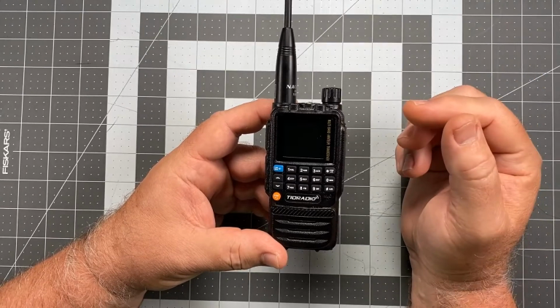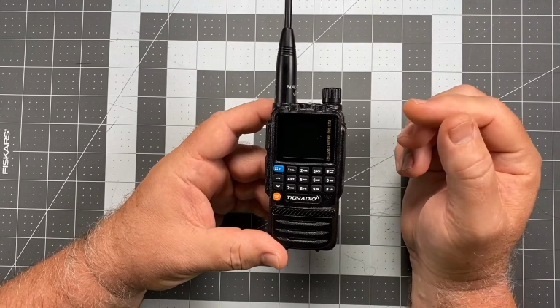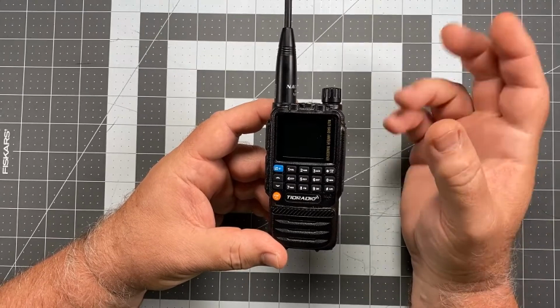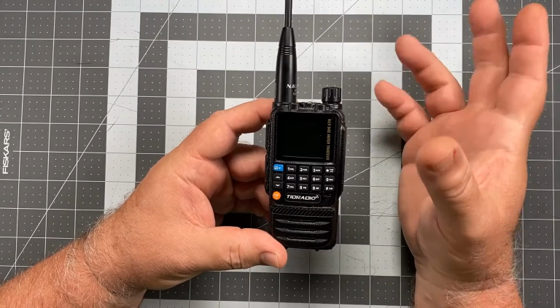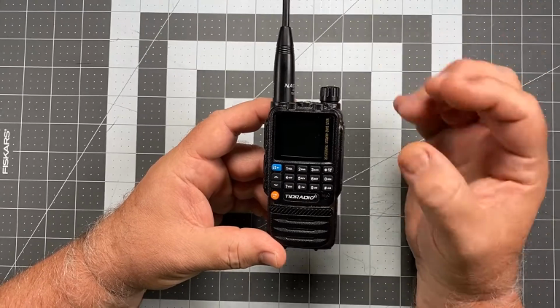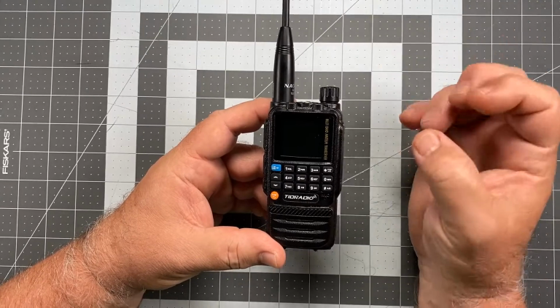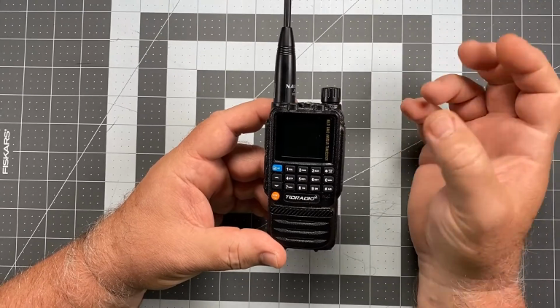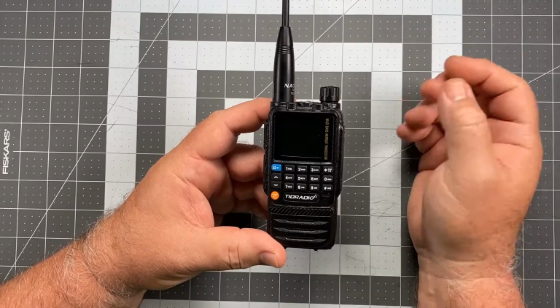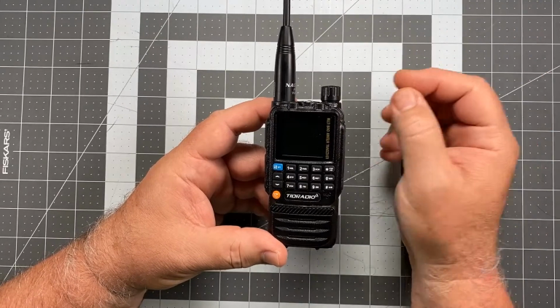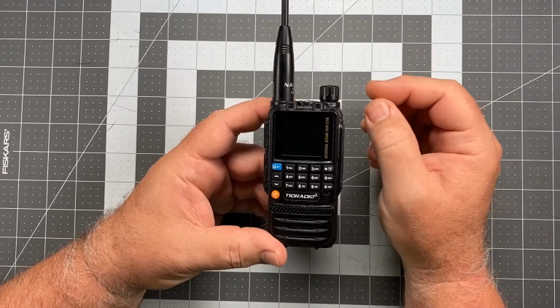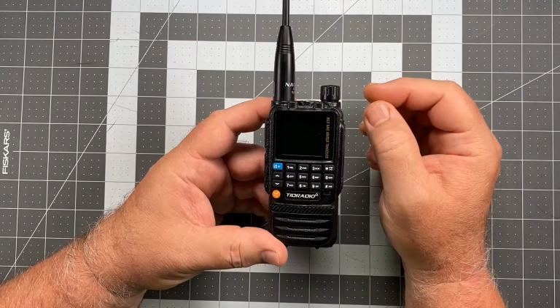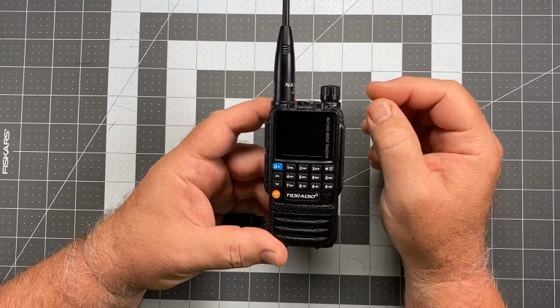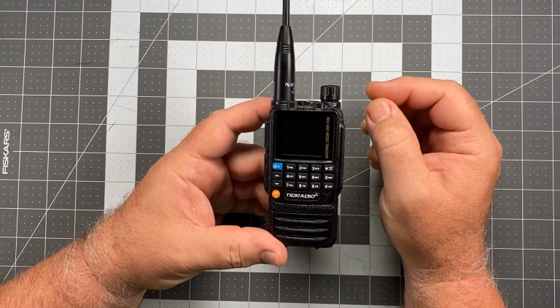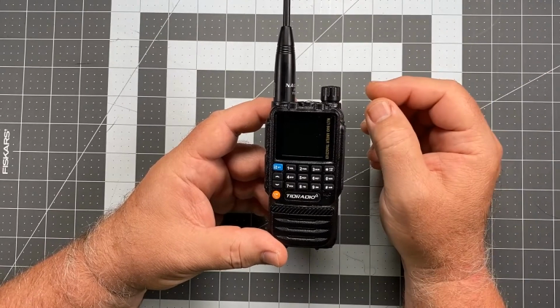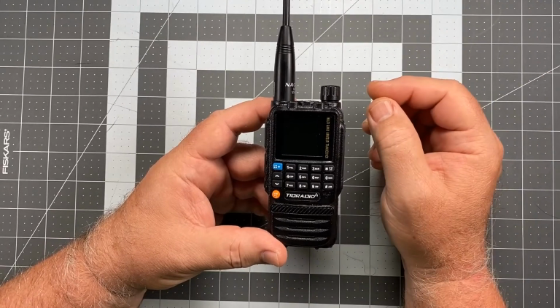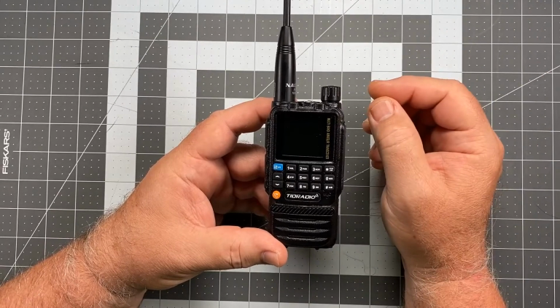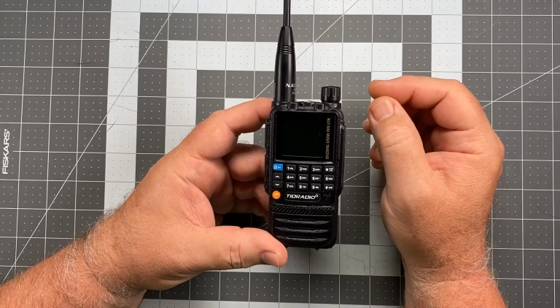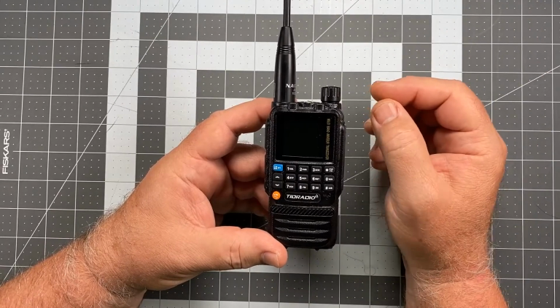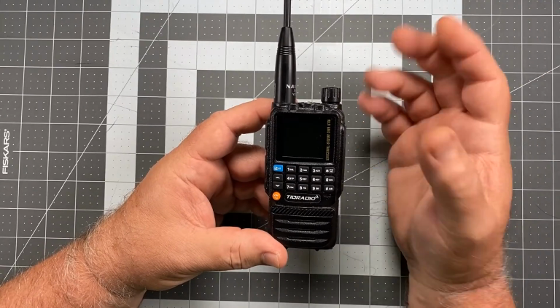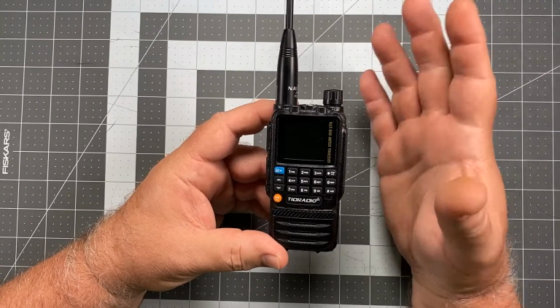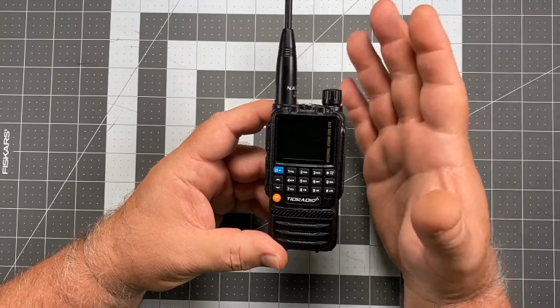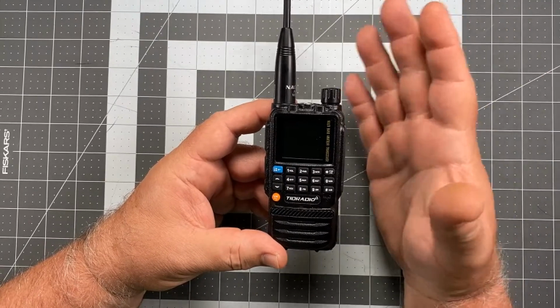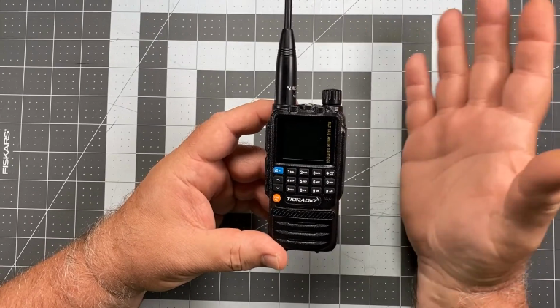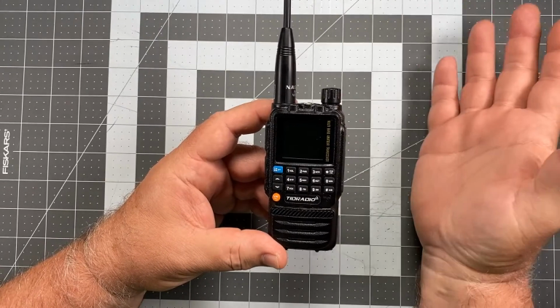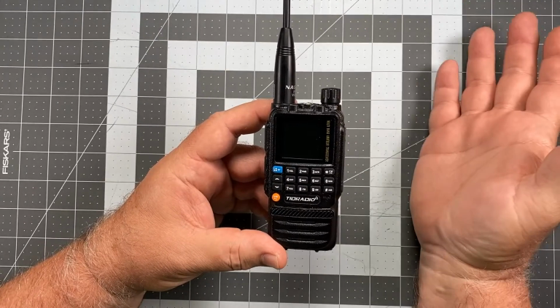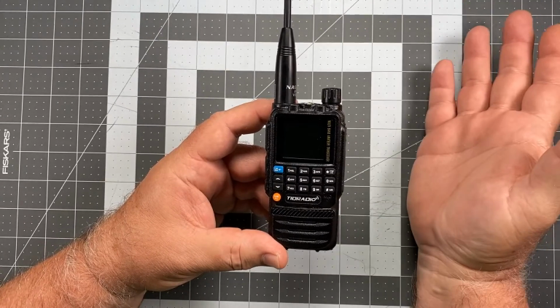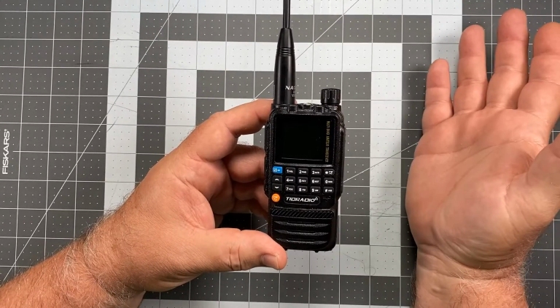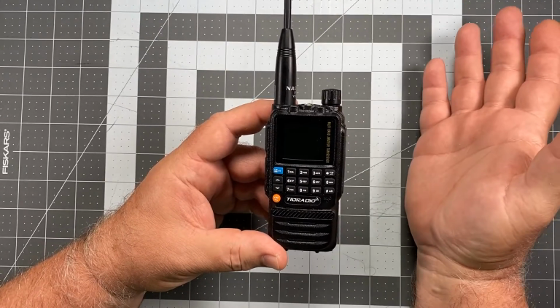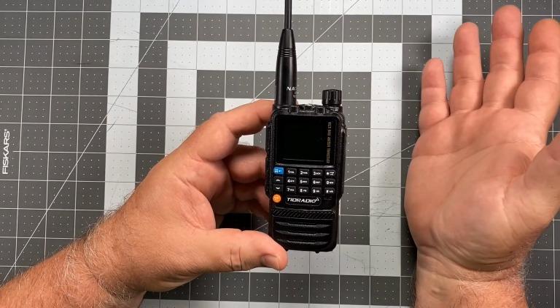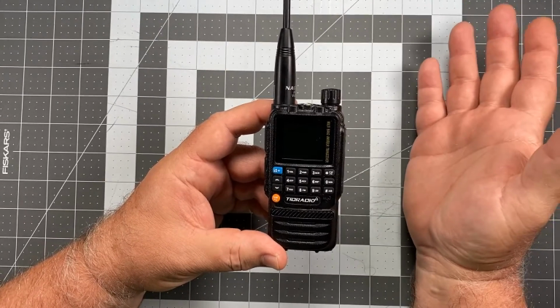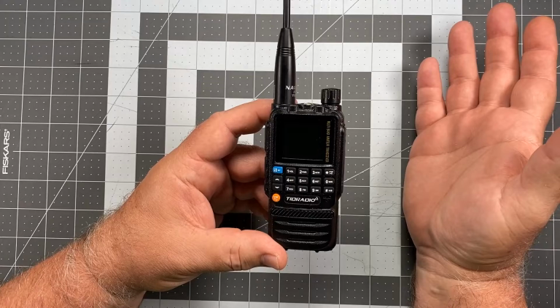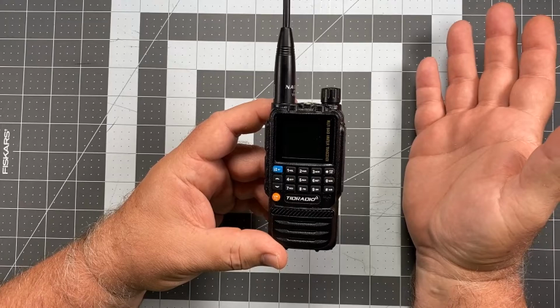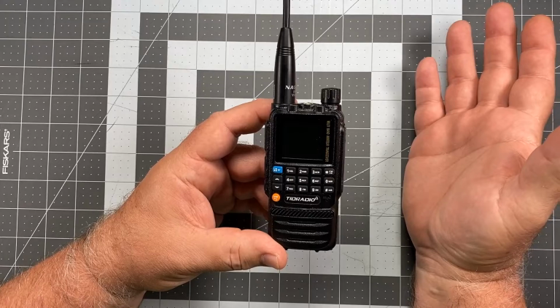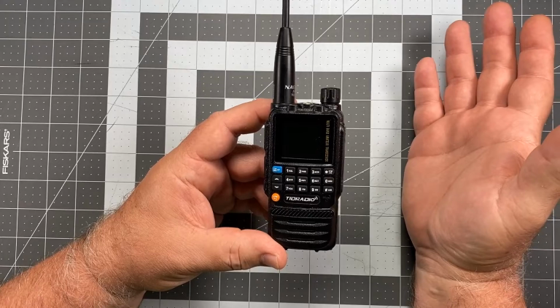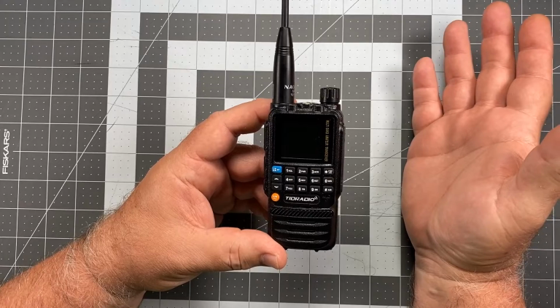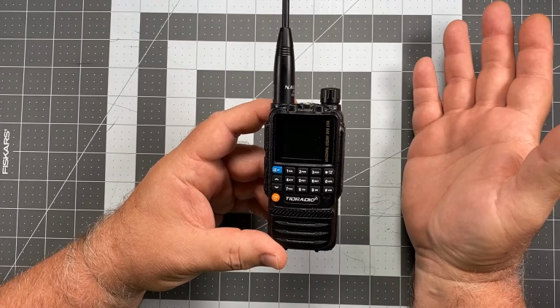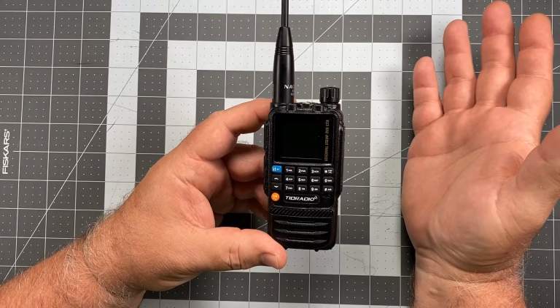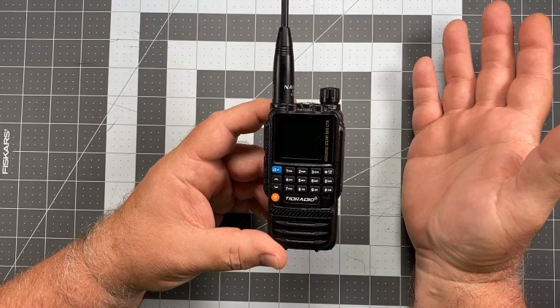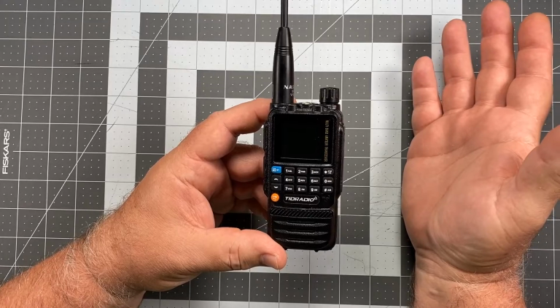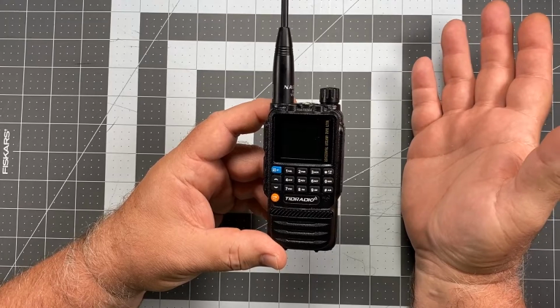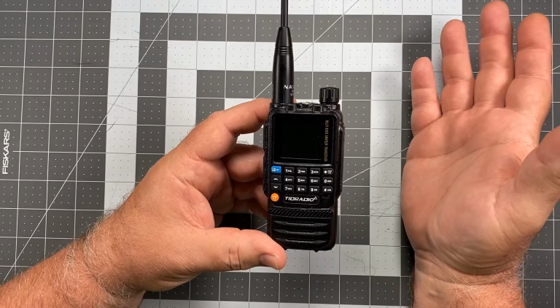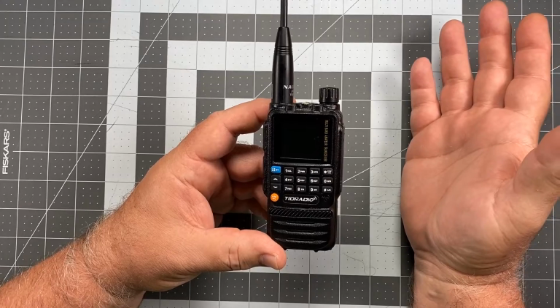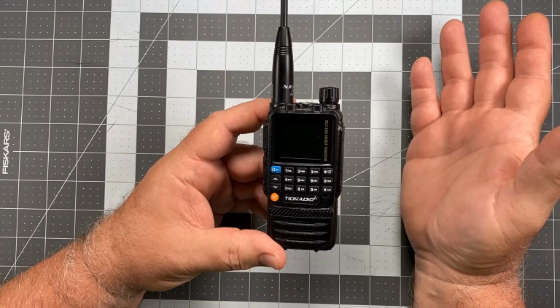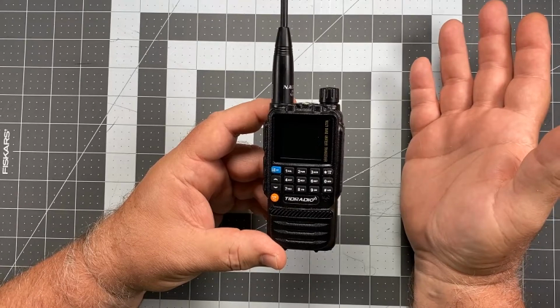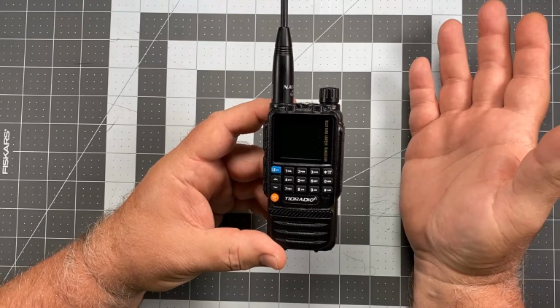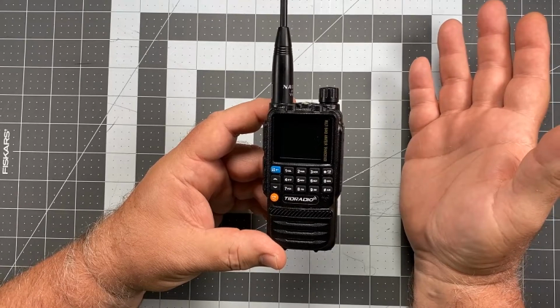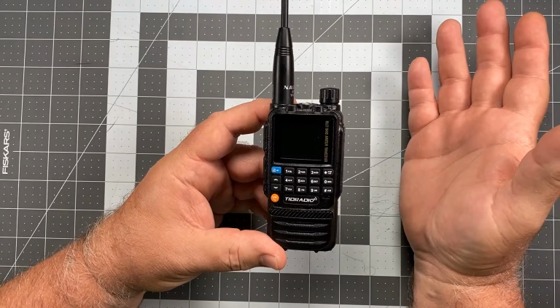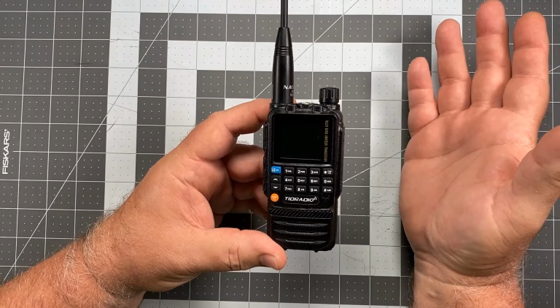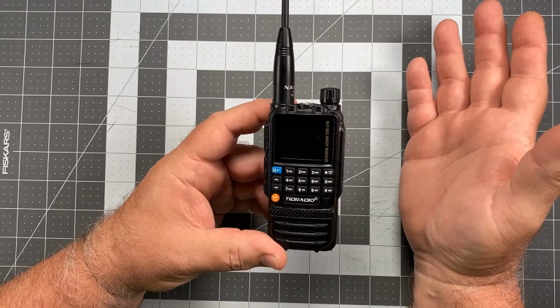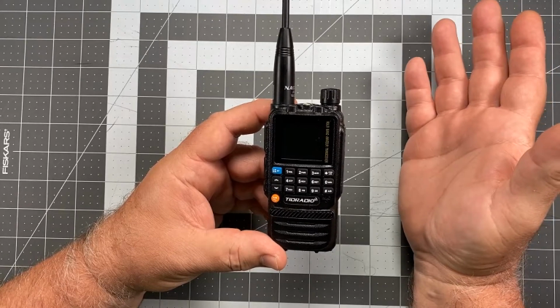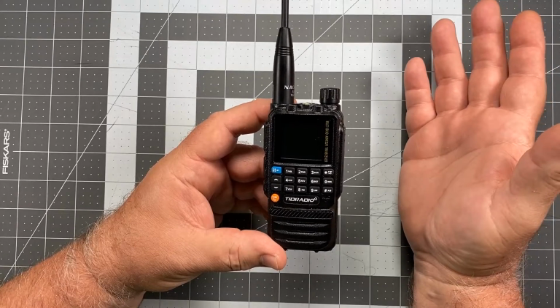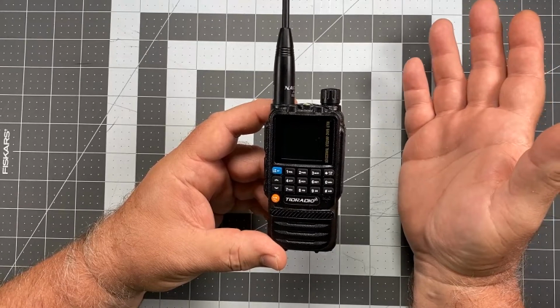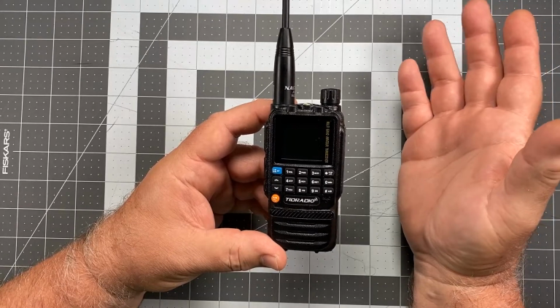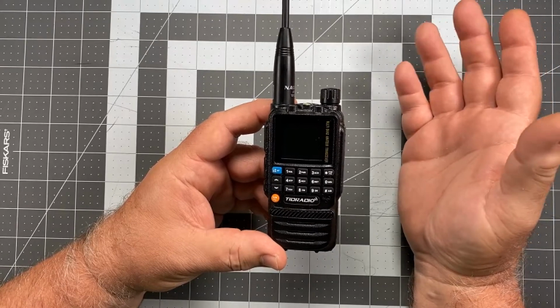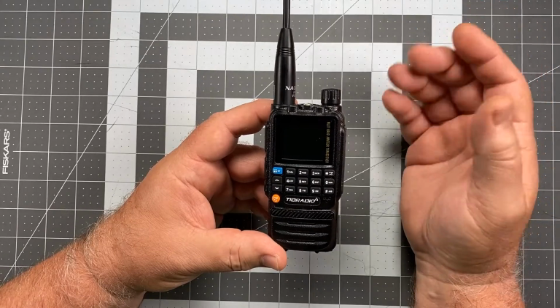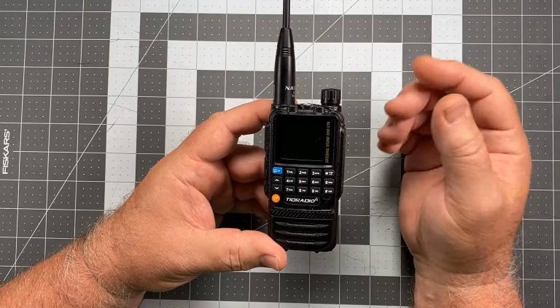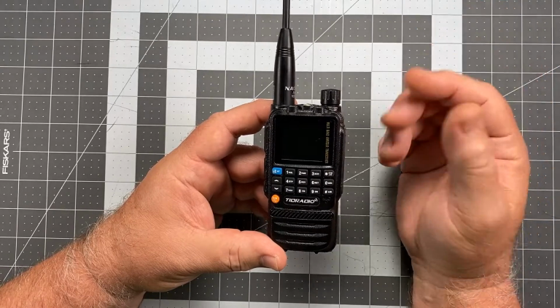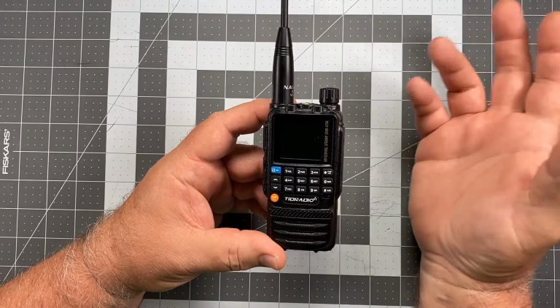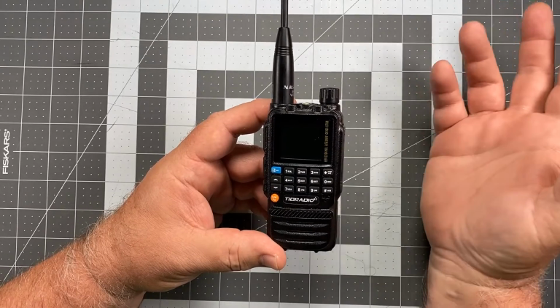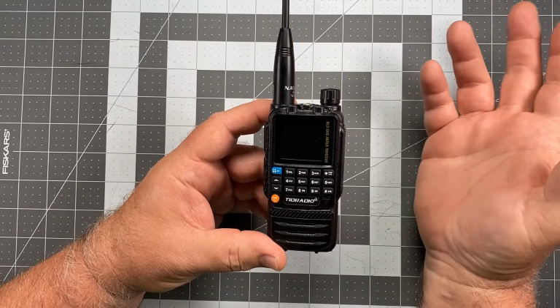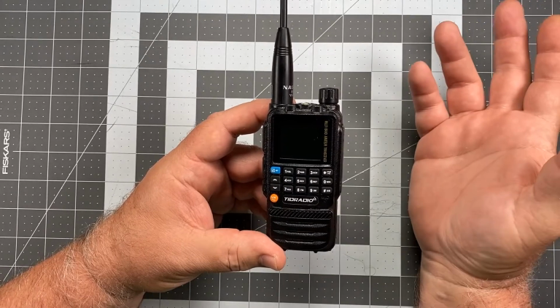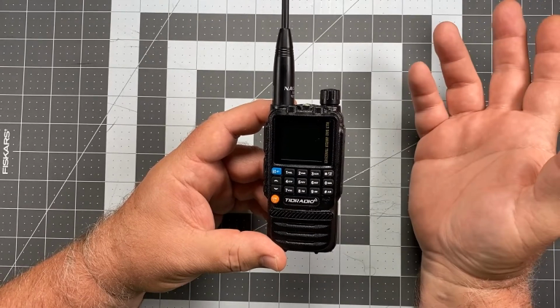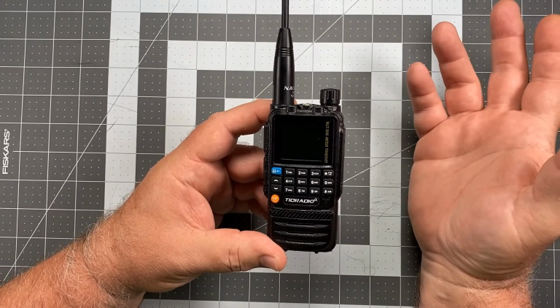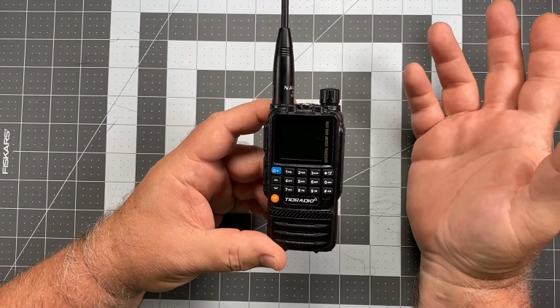The display will drop out on that thing, and I will forget the radio was even on, and a couple days later it'll come back and there's a dead battery.